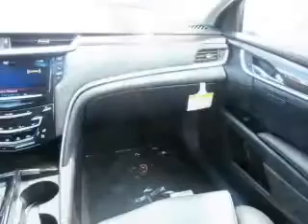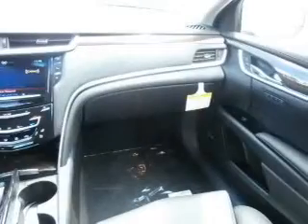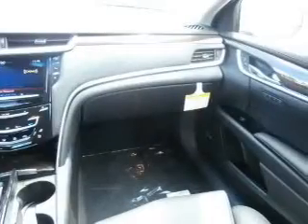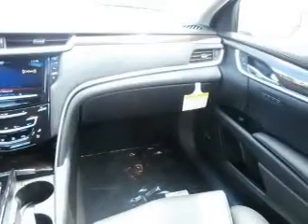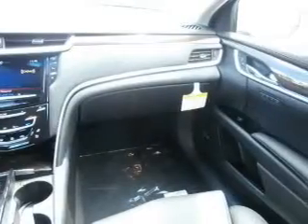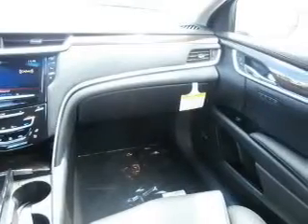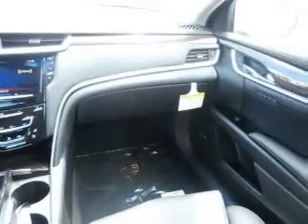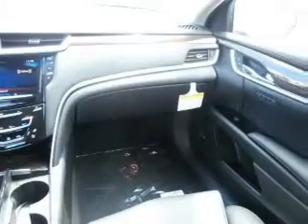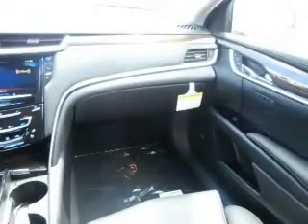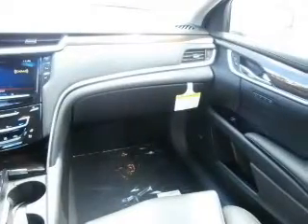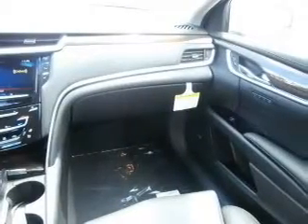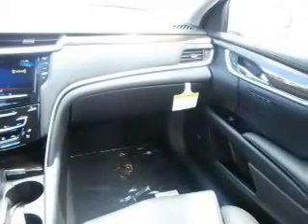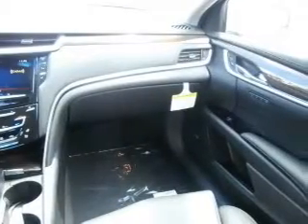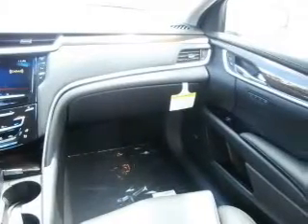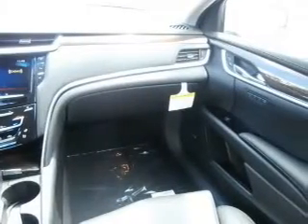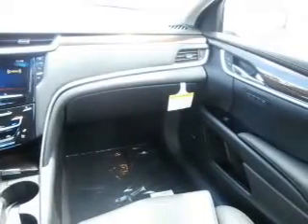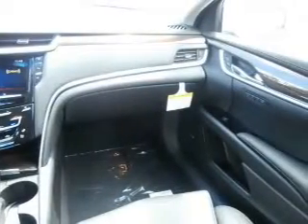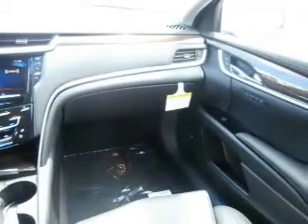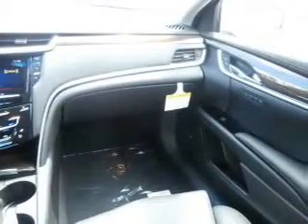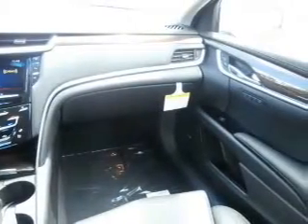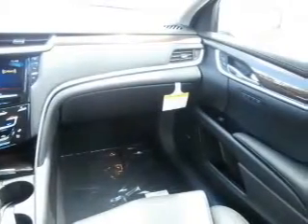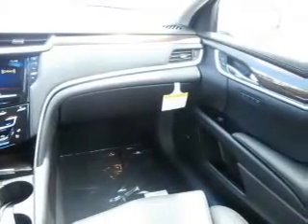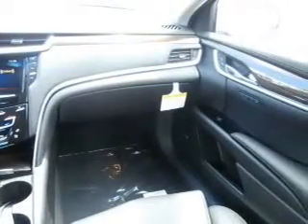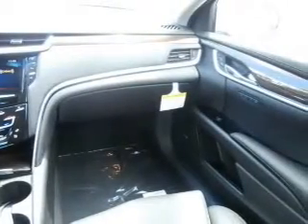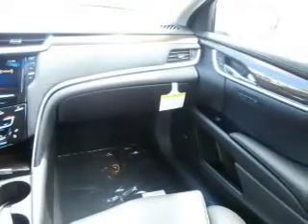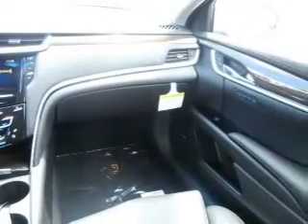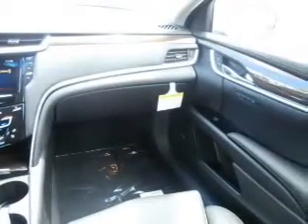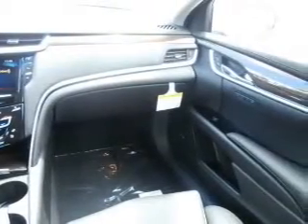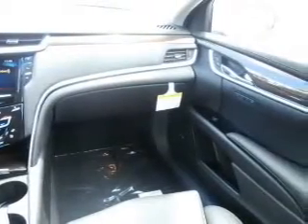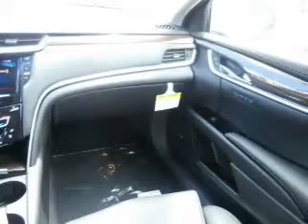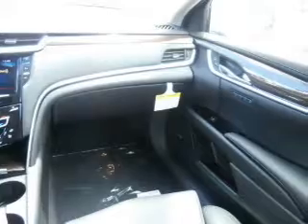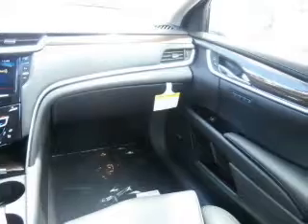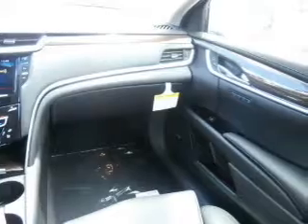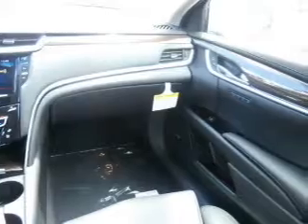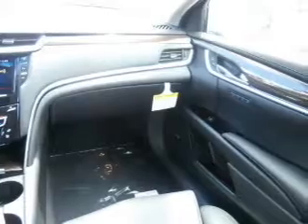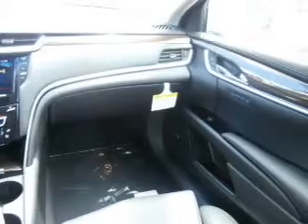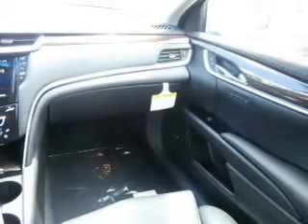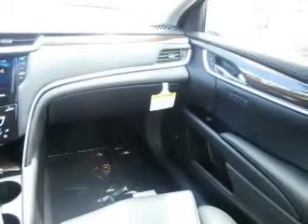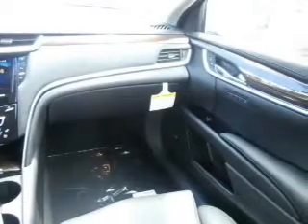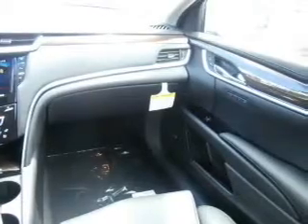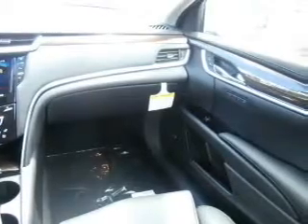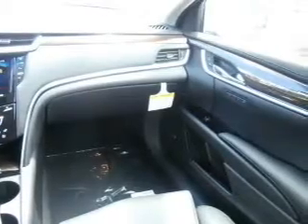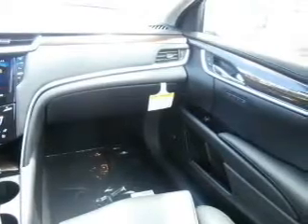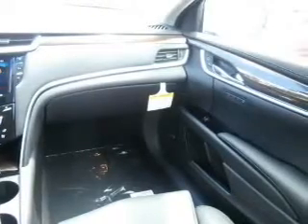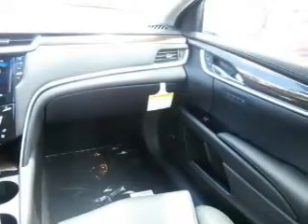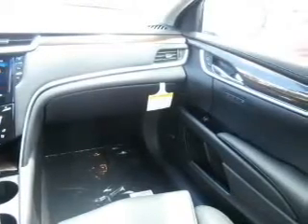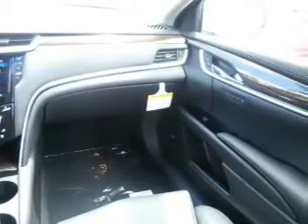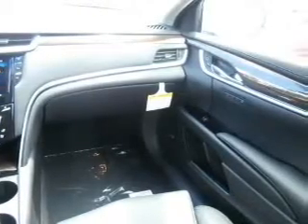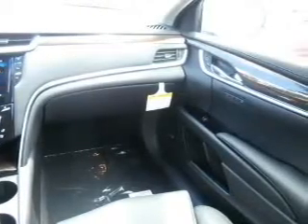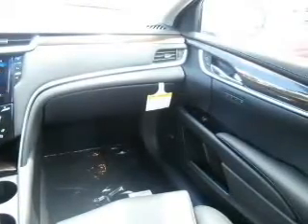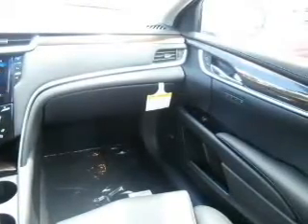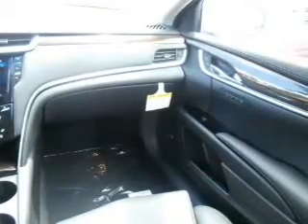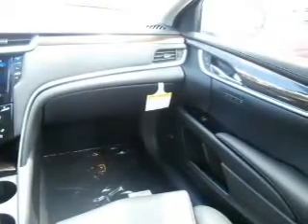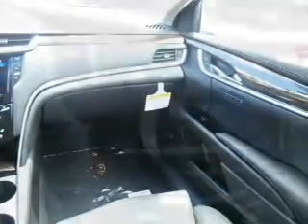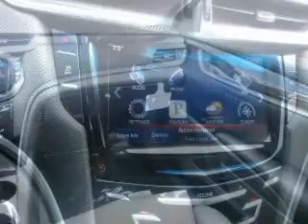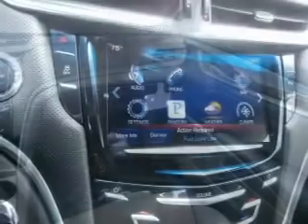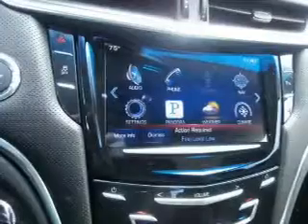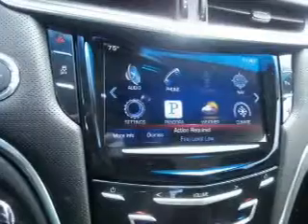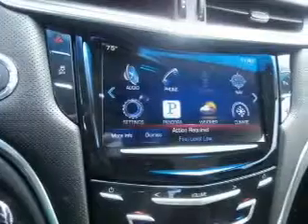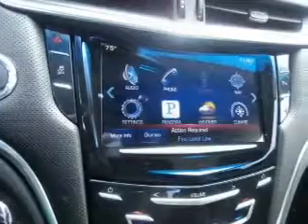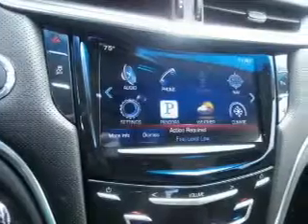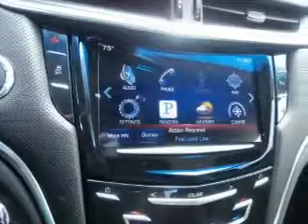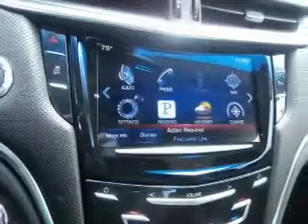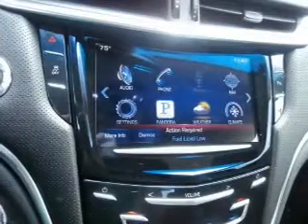Further safety features include stability control, a passenger airbag, low tire pressure warning, daytime running lights, and anti-lock brakes.